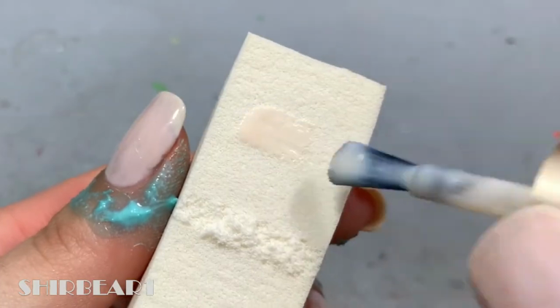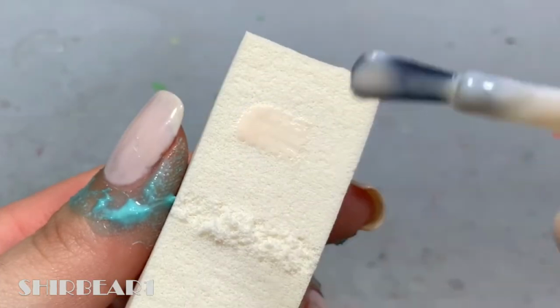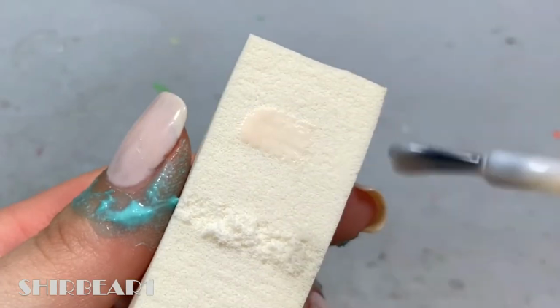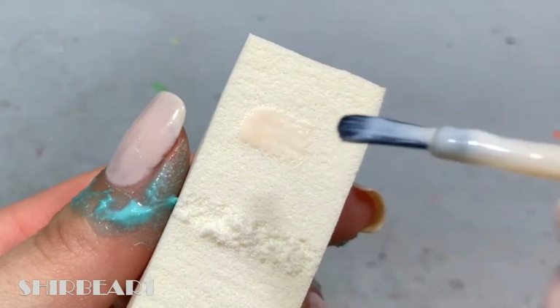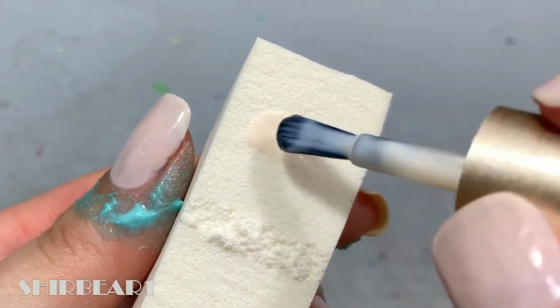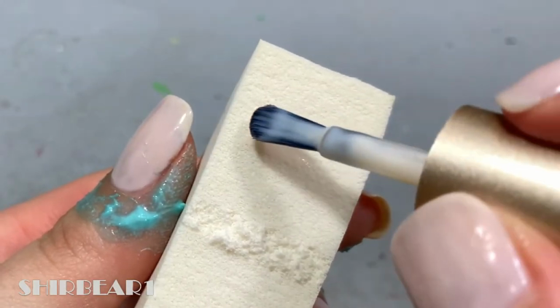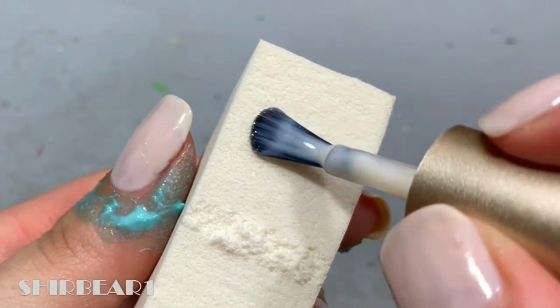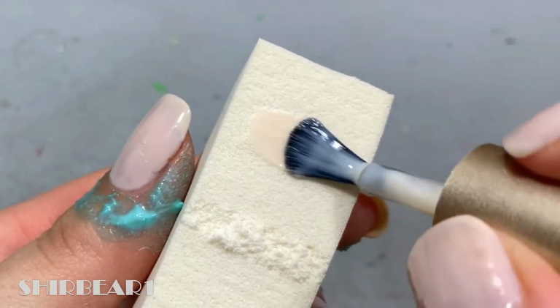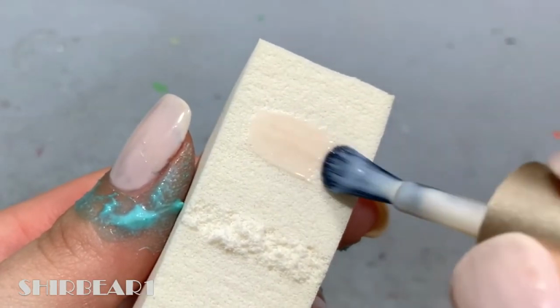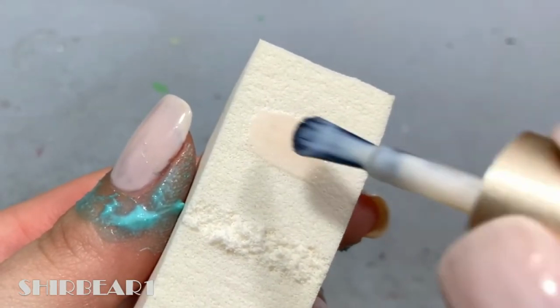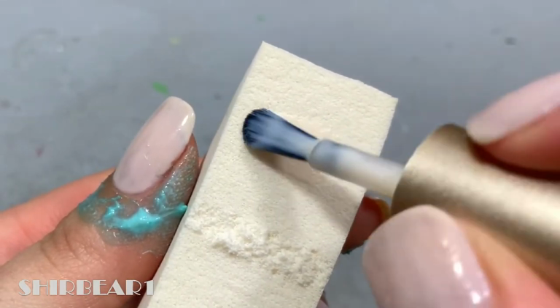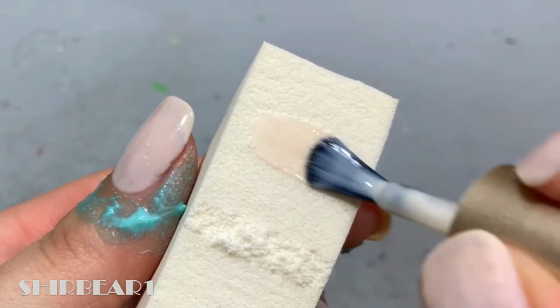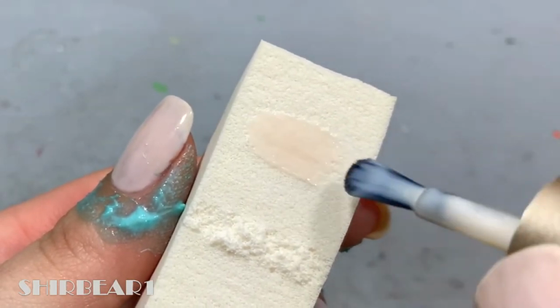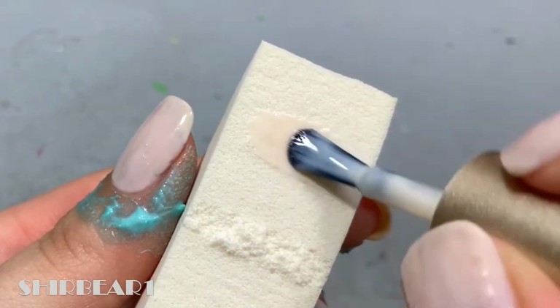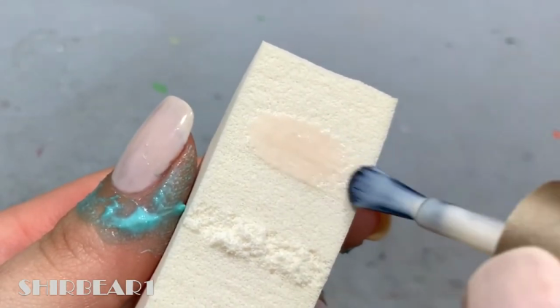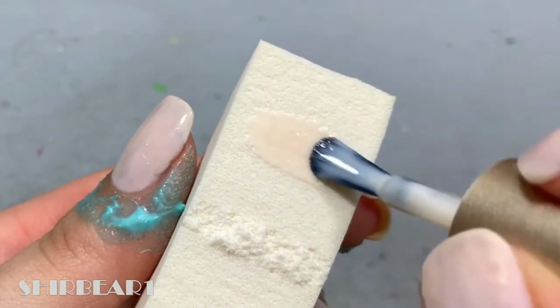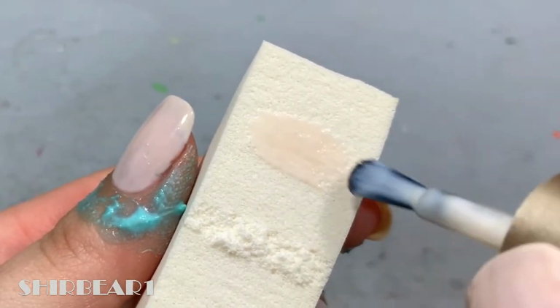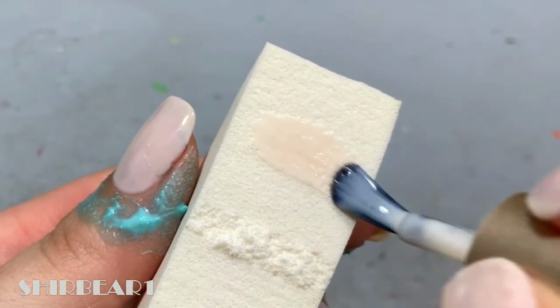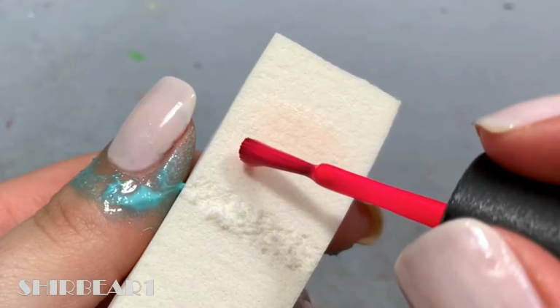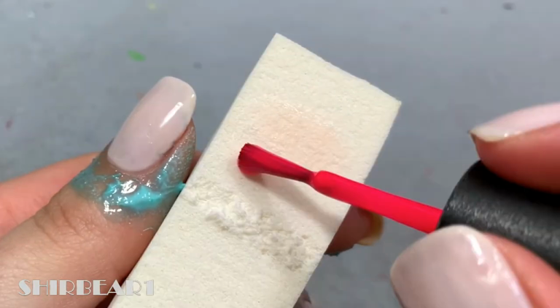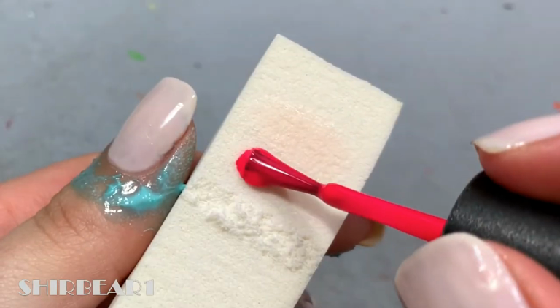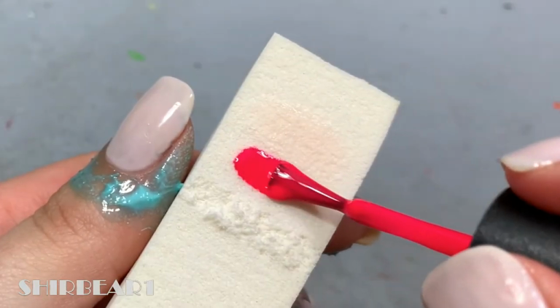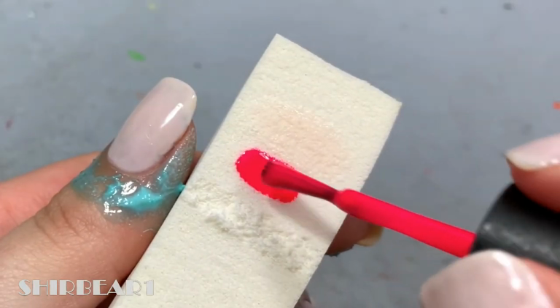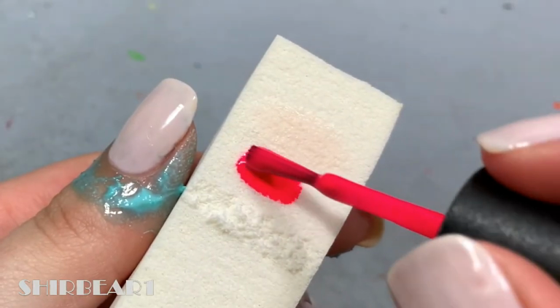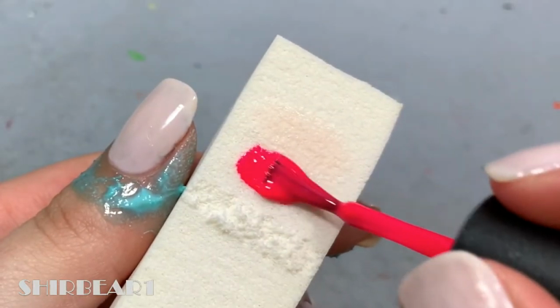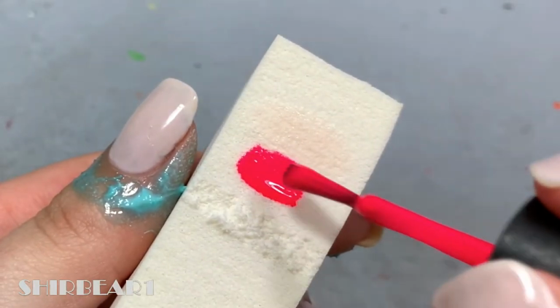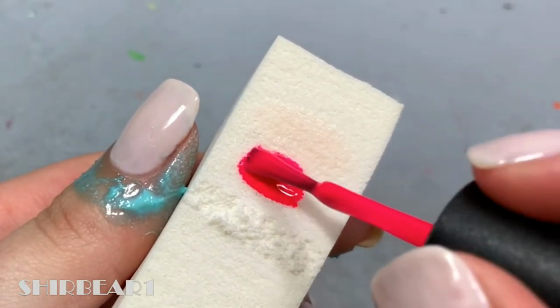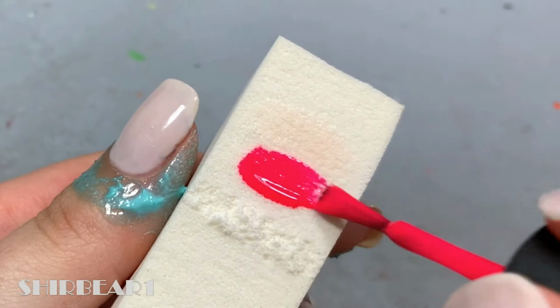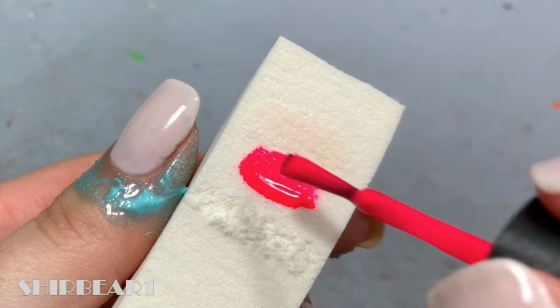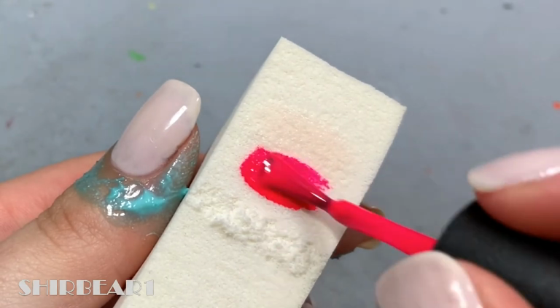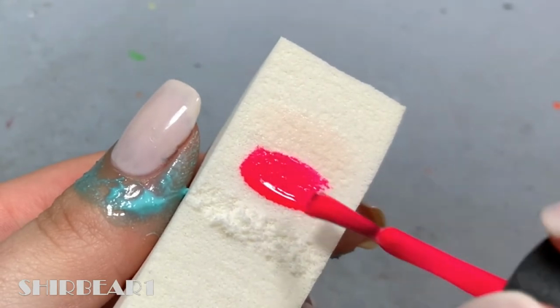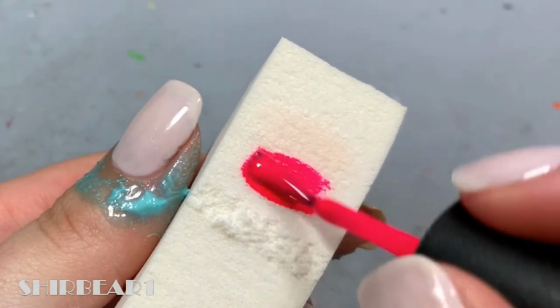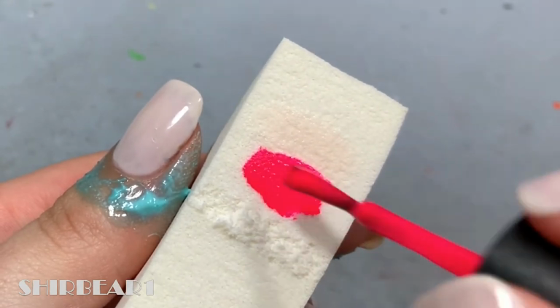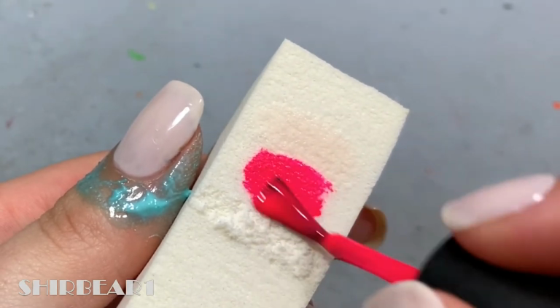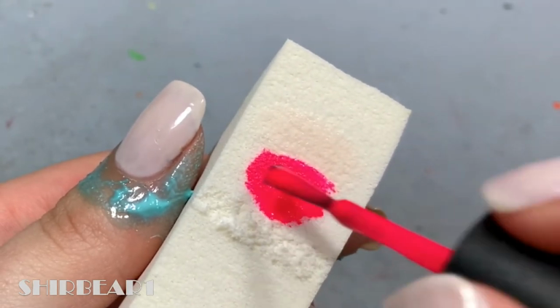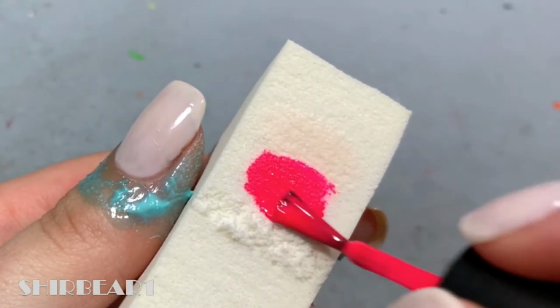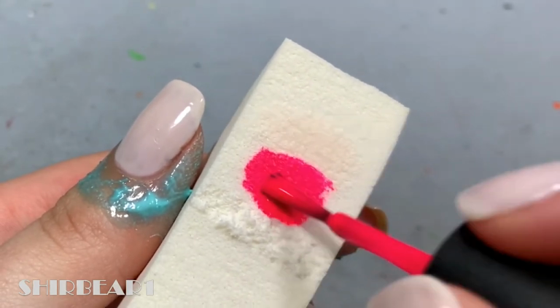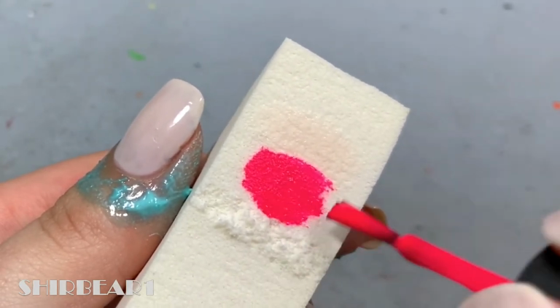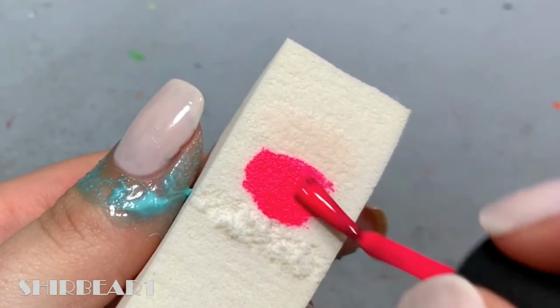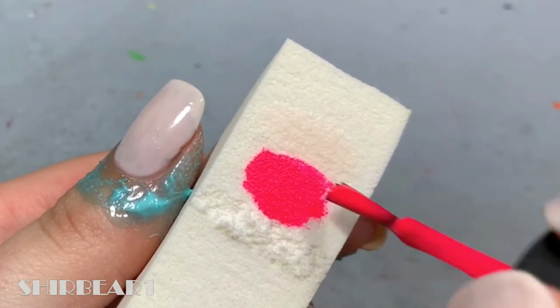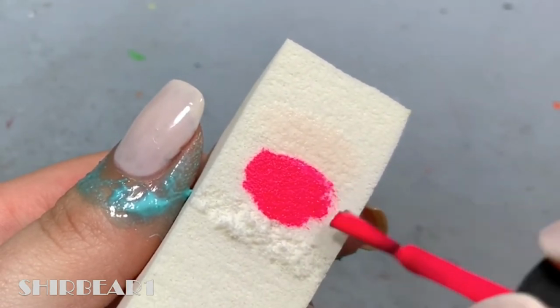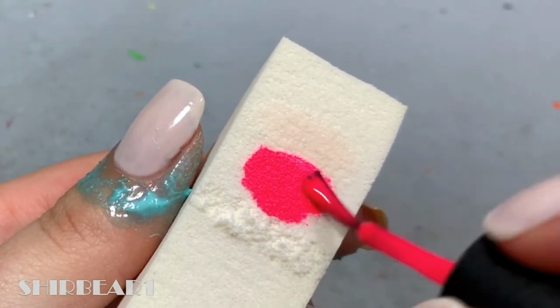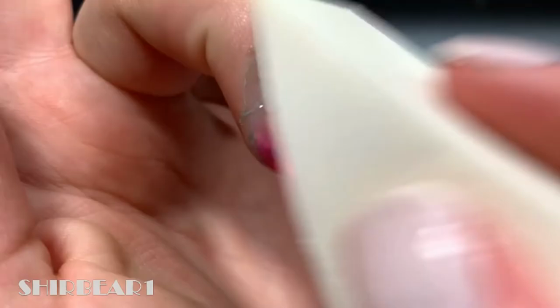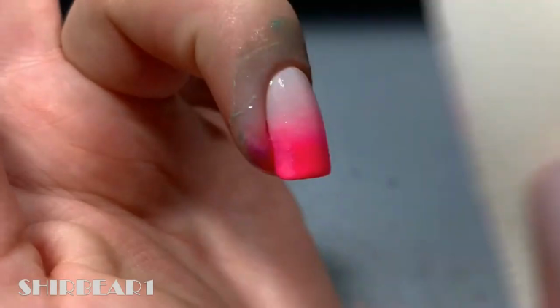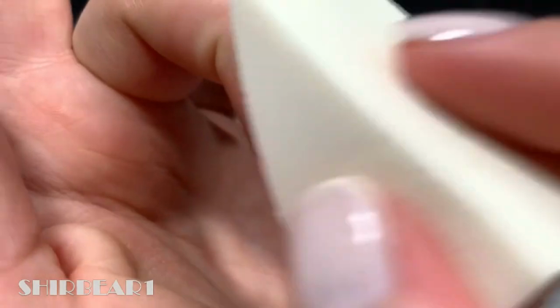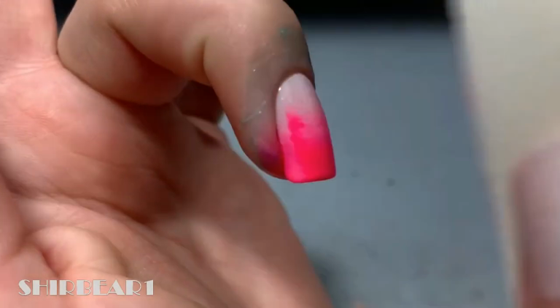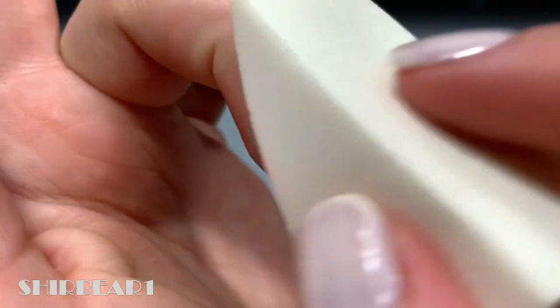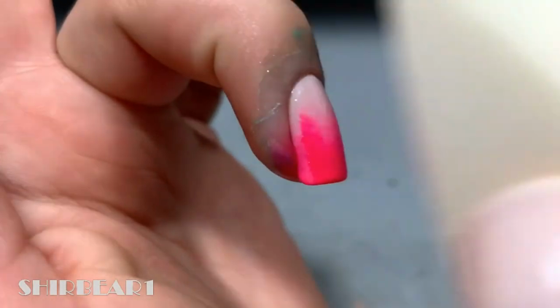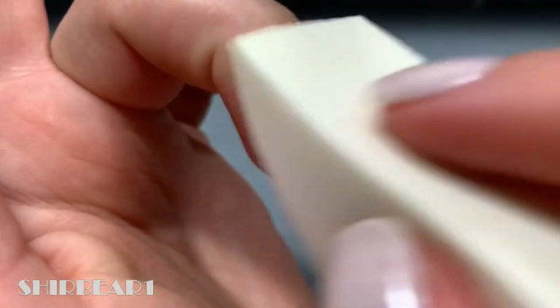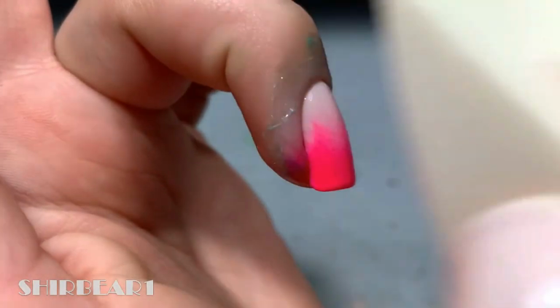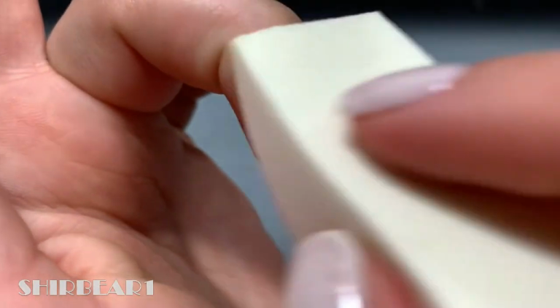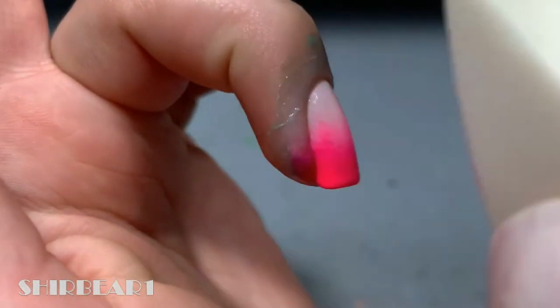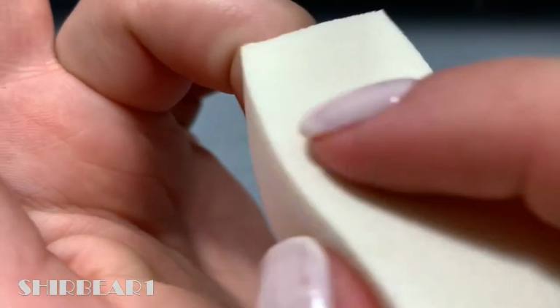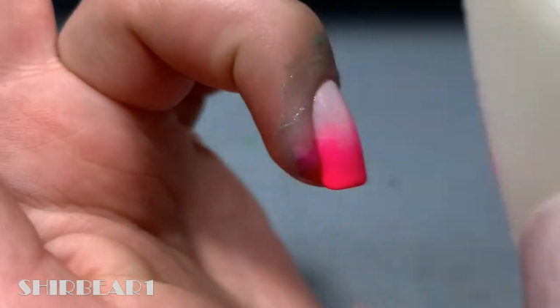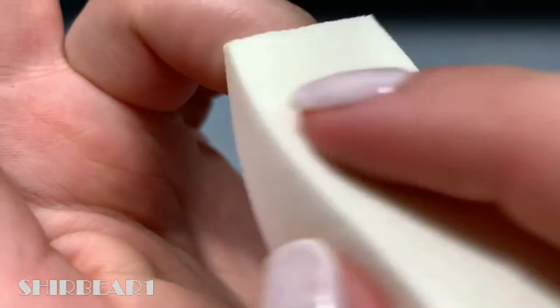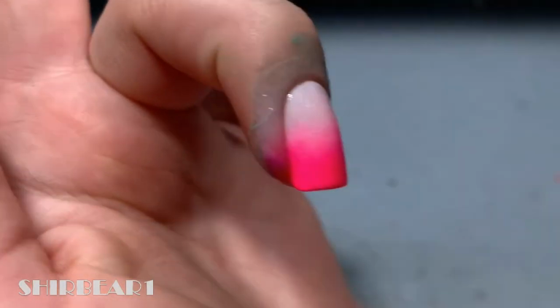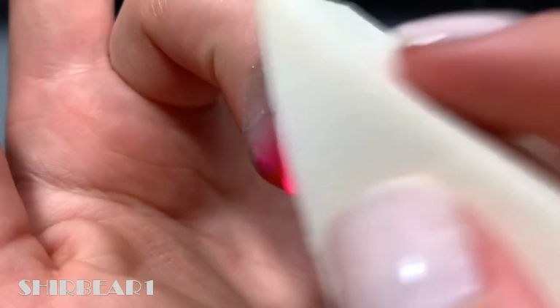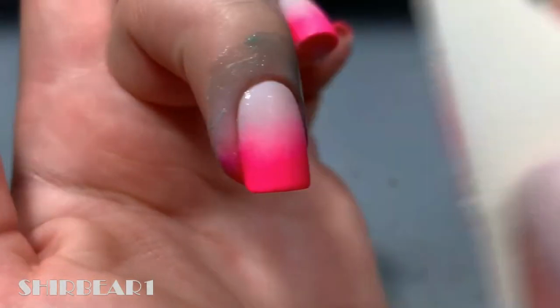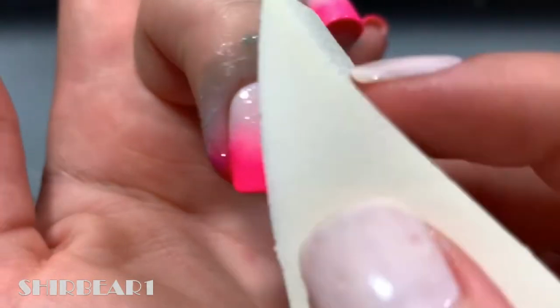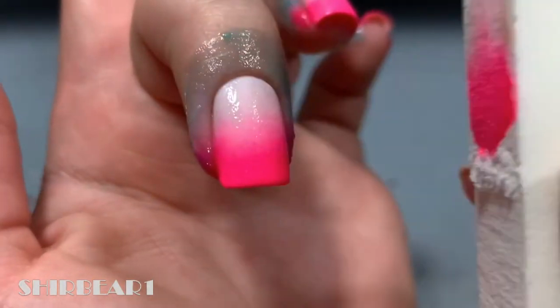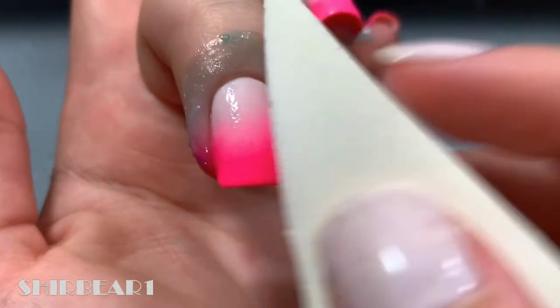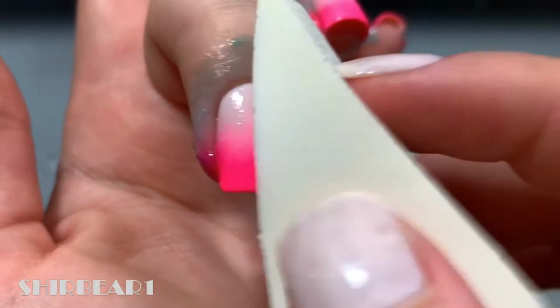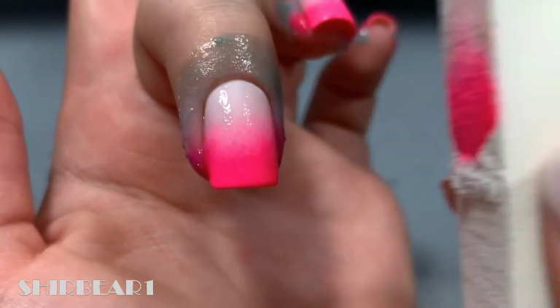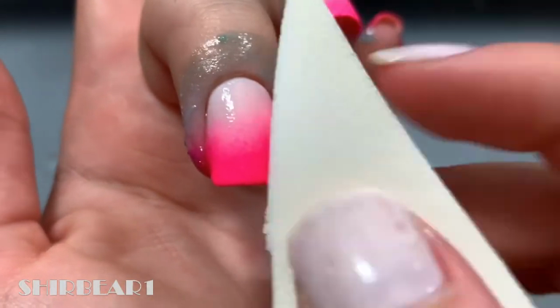Apply on a makeup sponge the base color and a bright pink, and dab on your nails a few times. Repeat the process until you're satisfied.